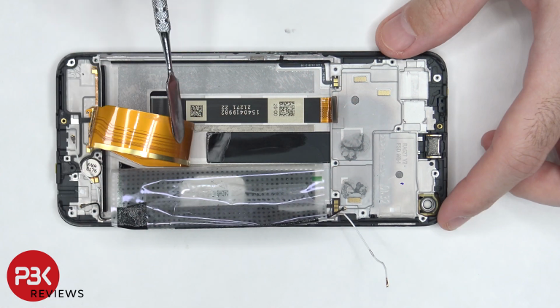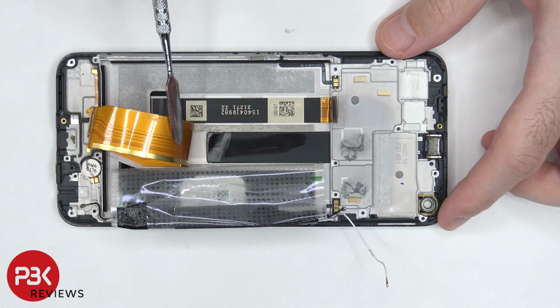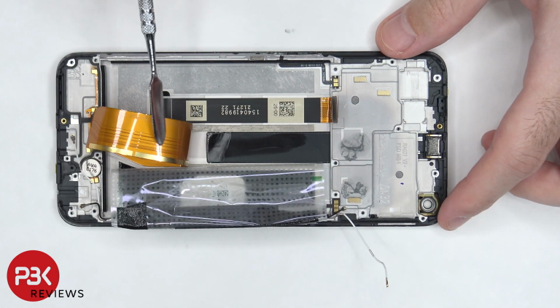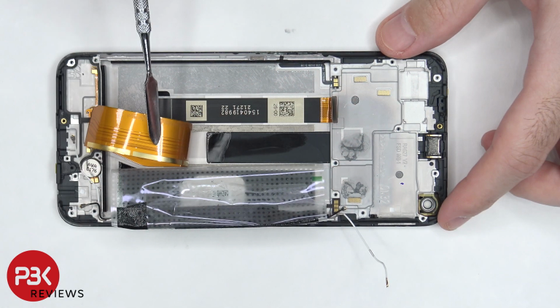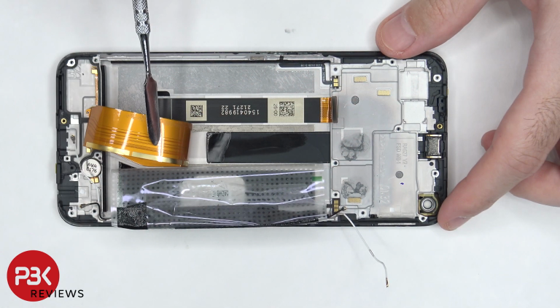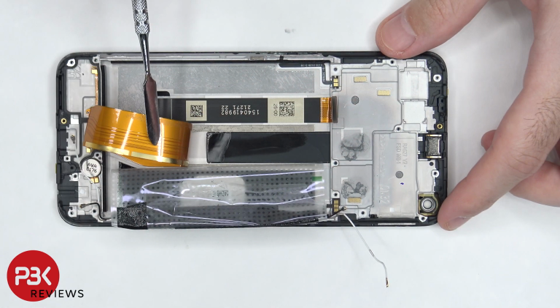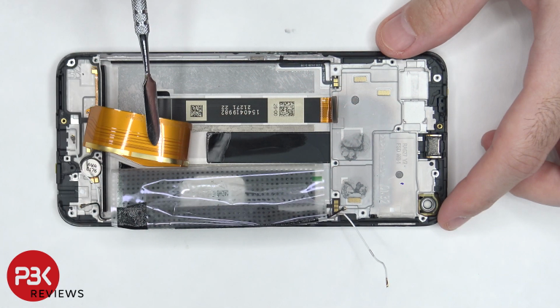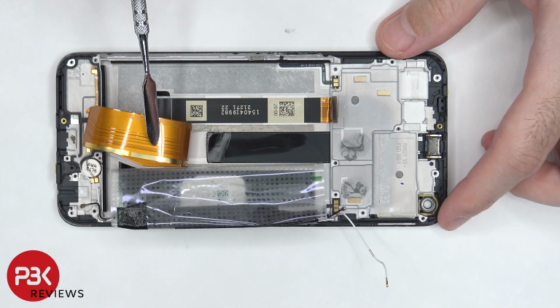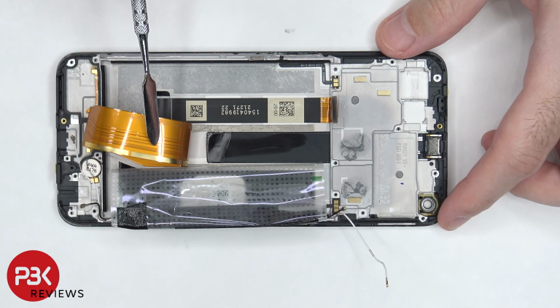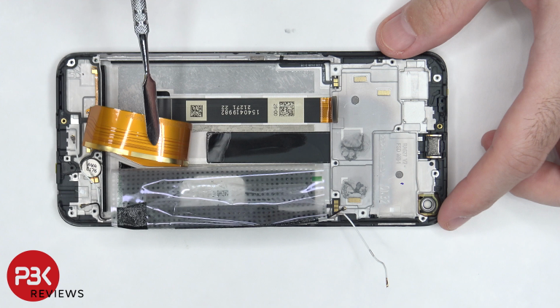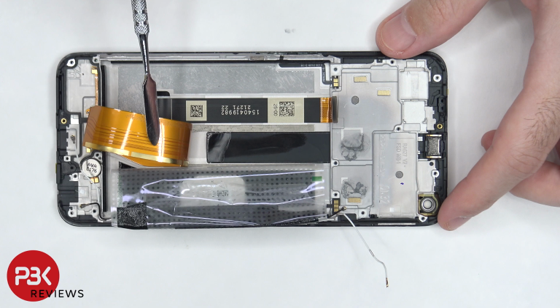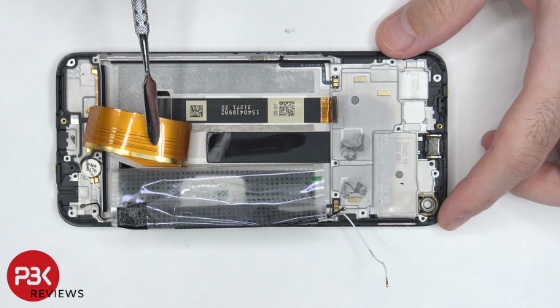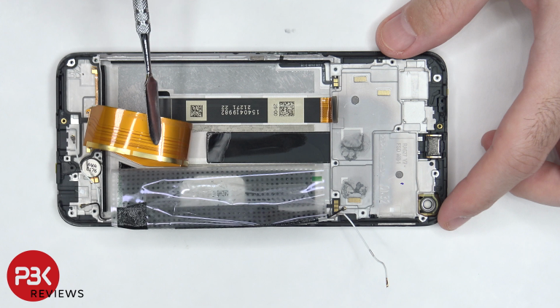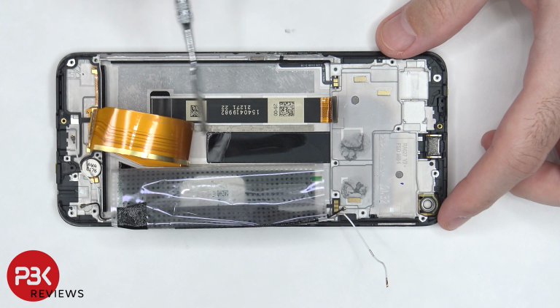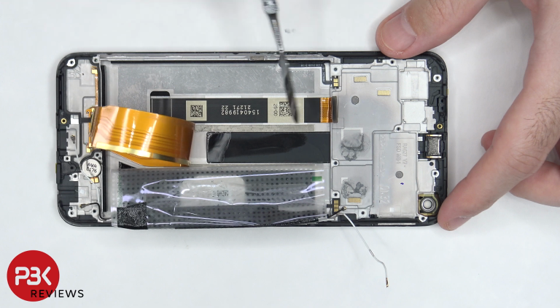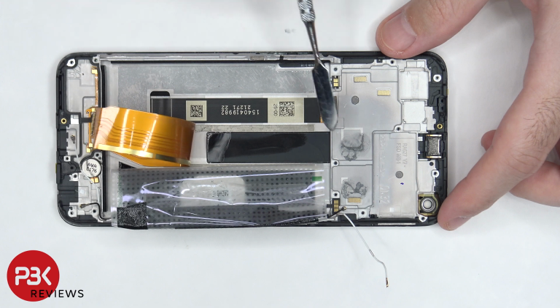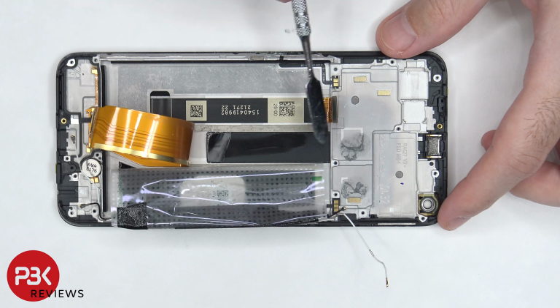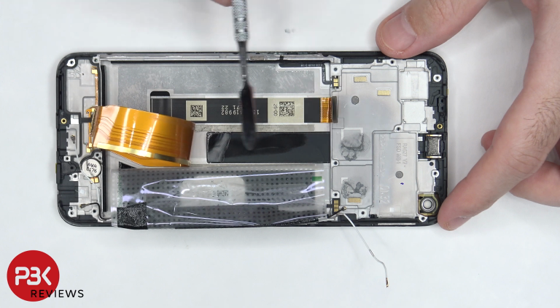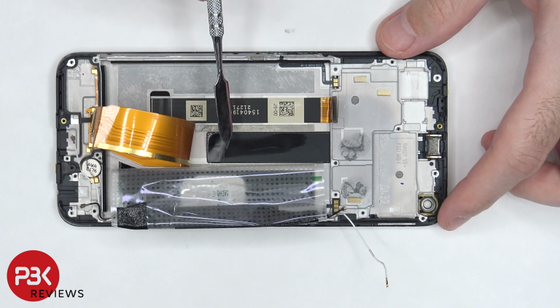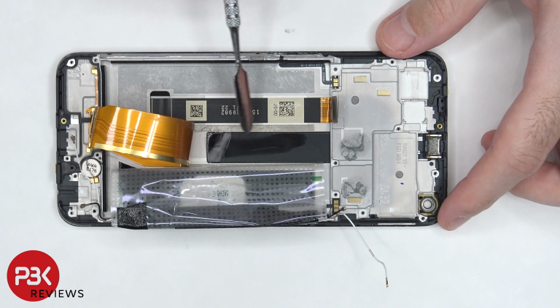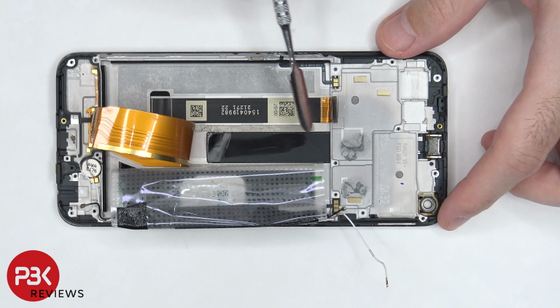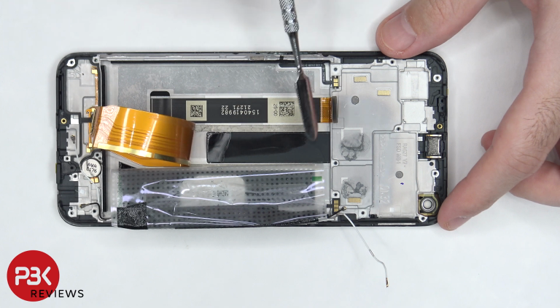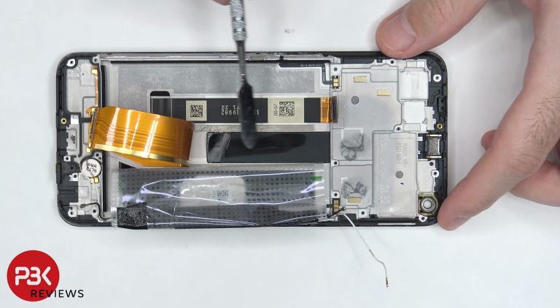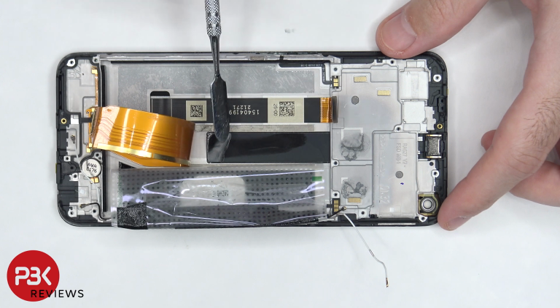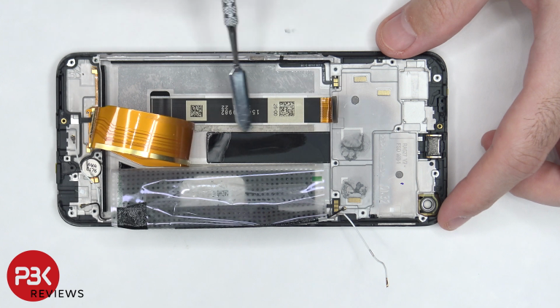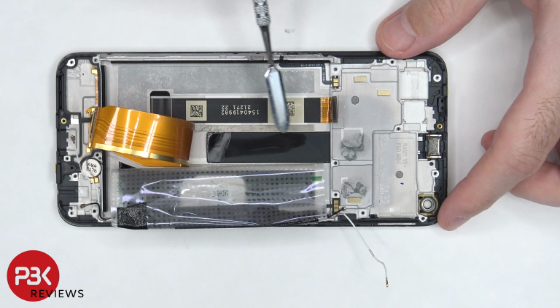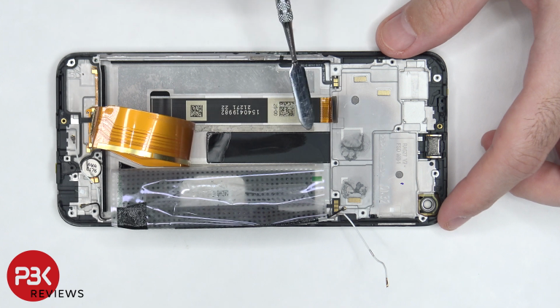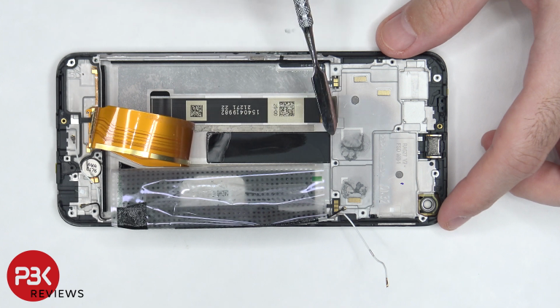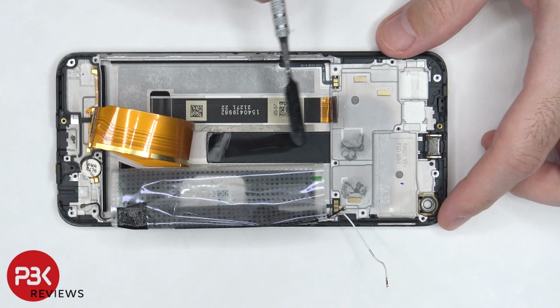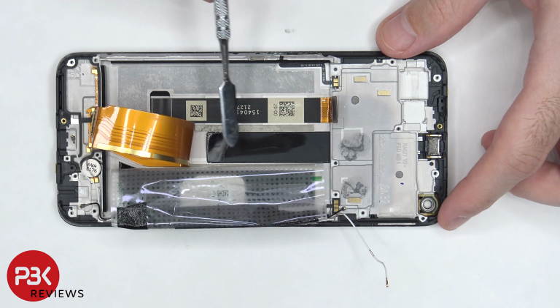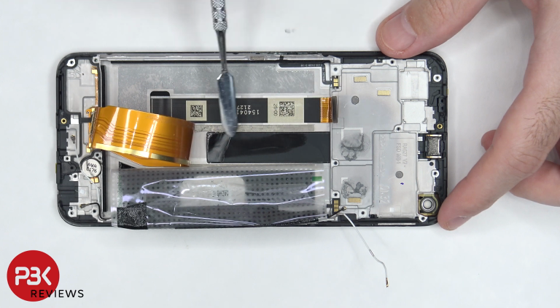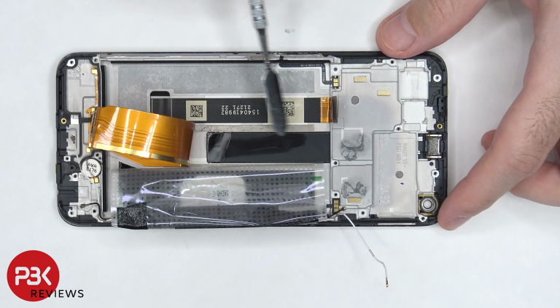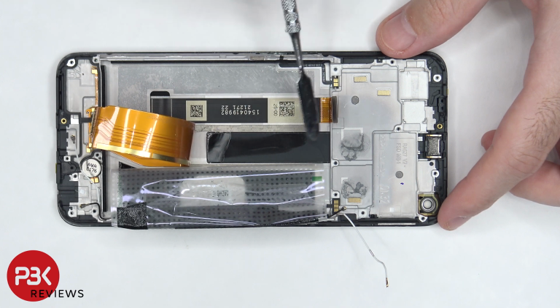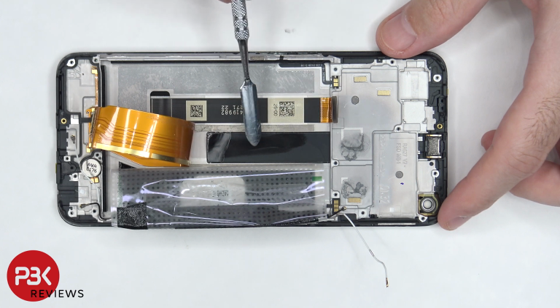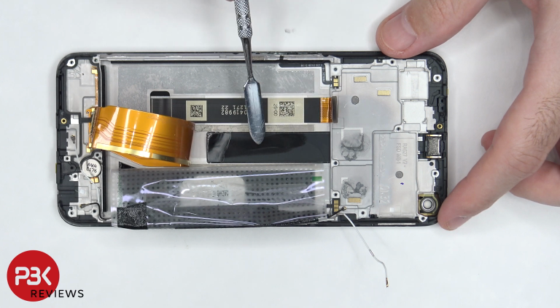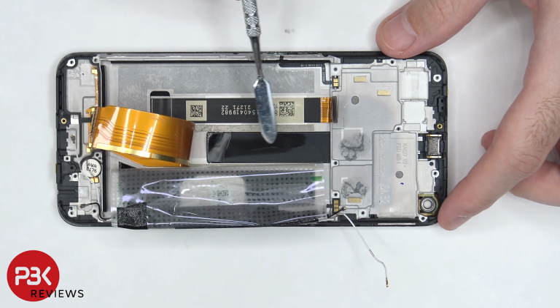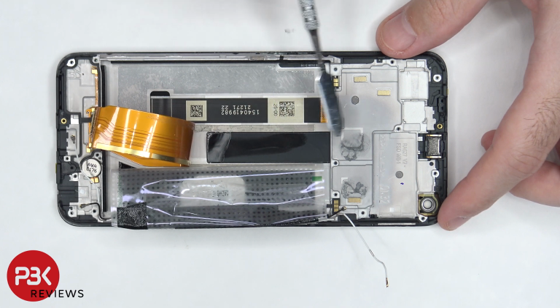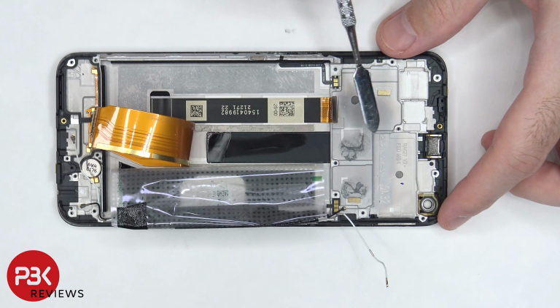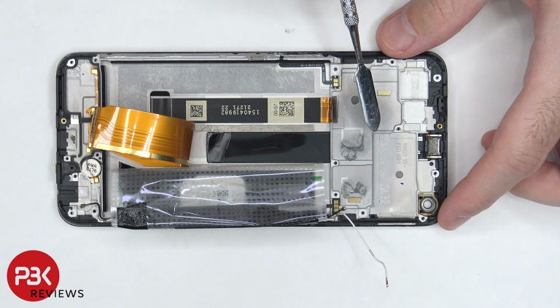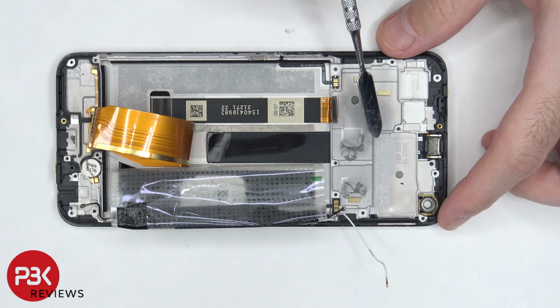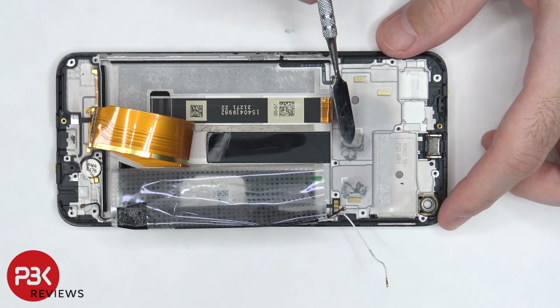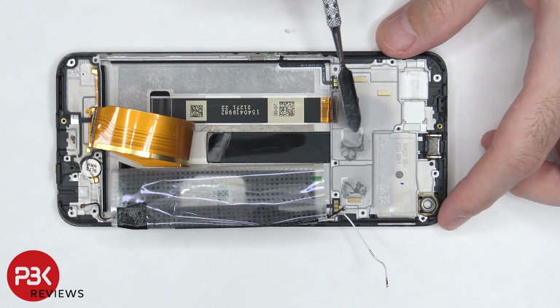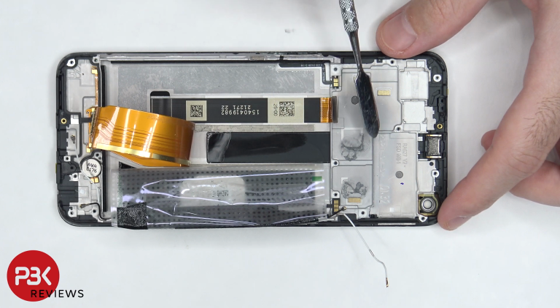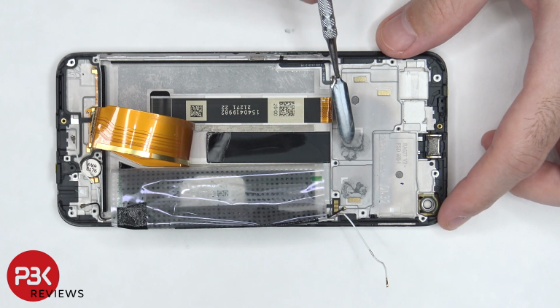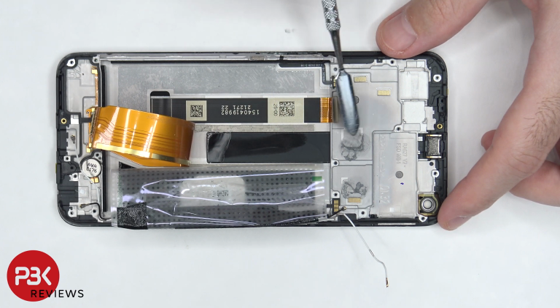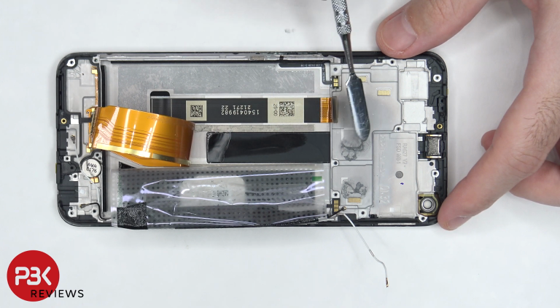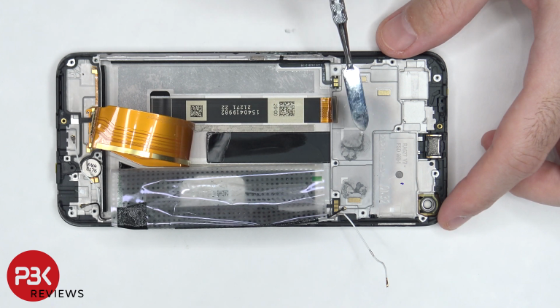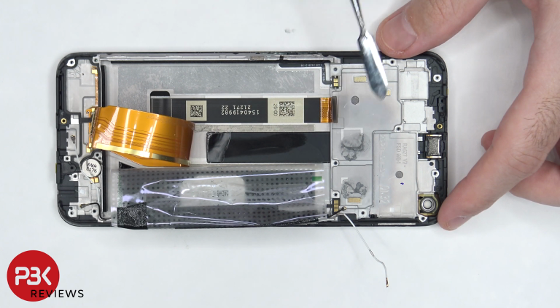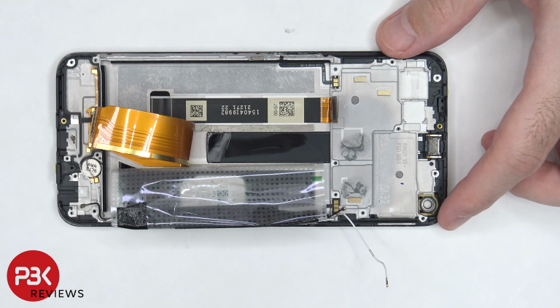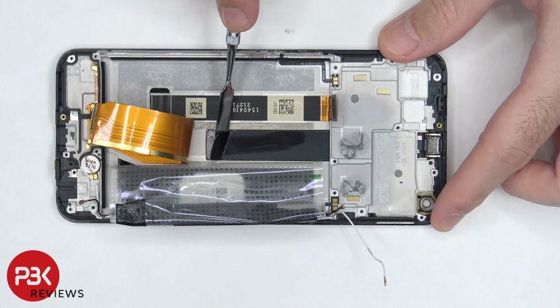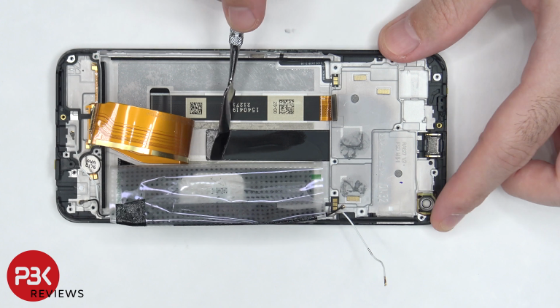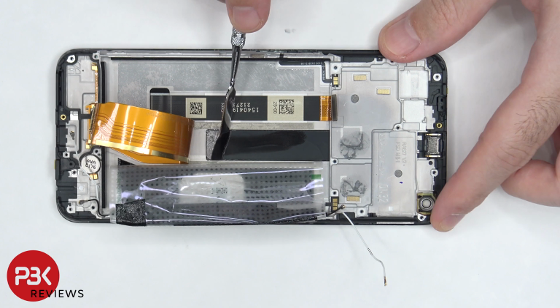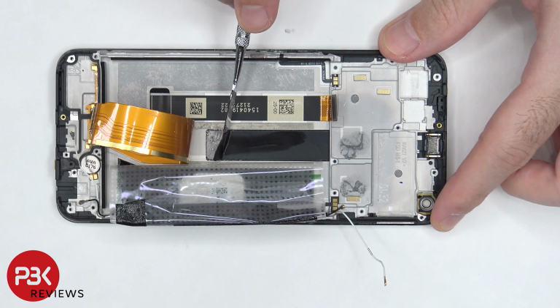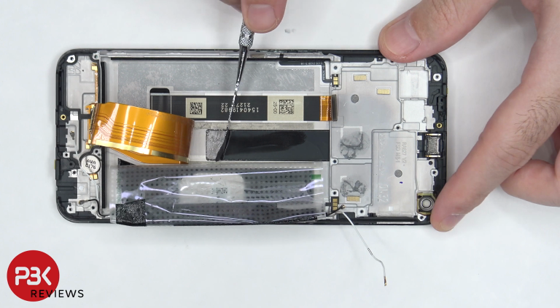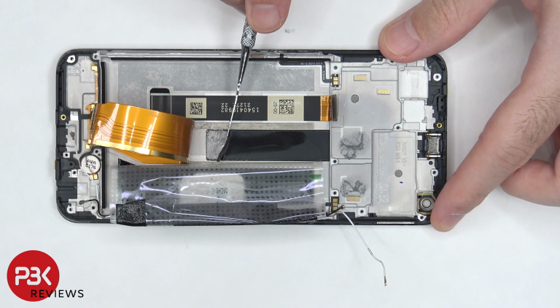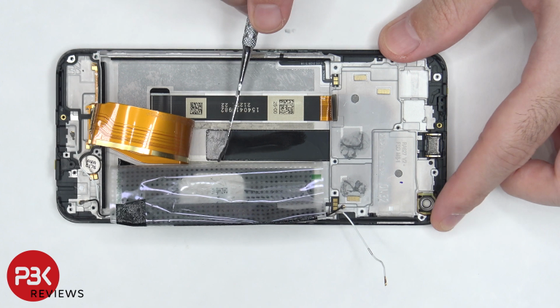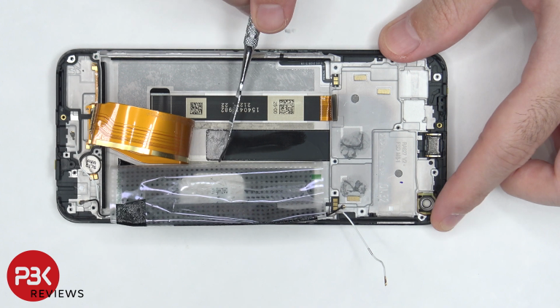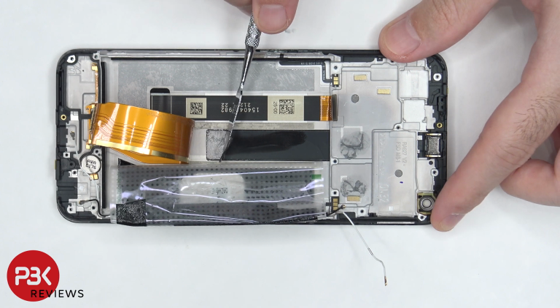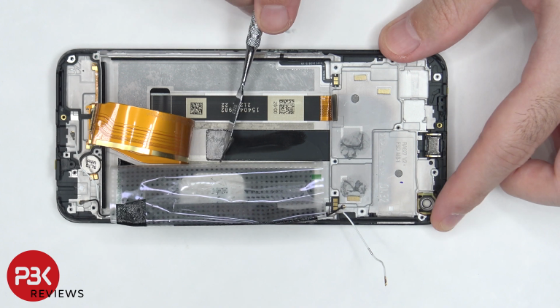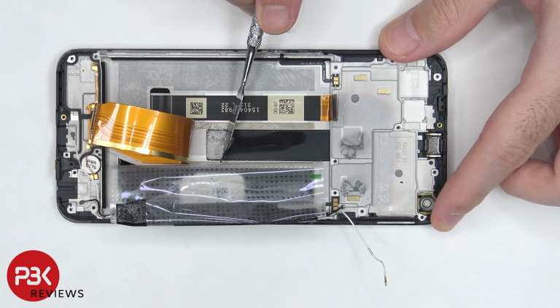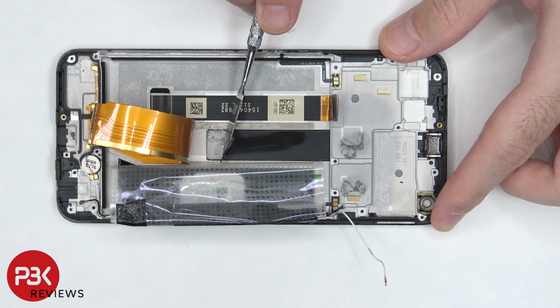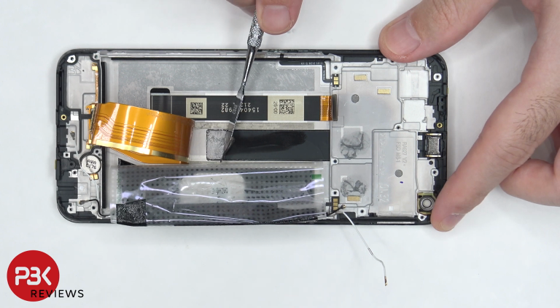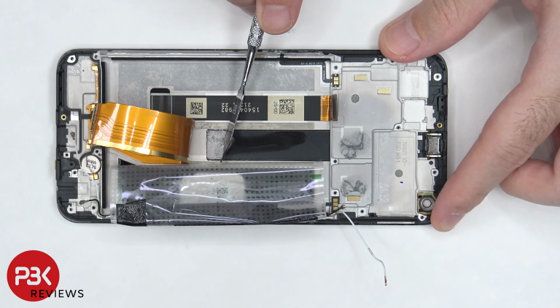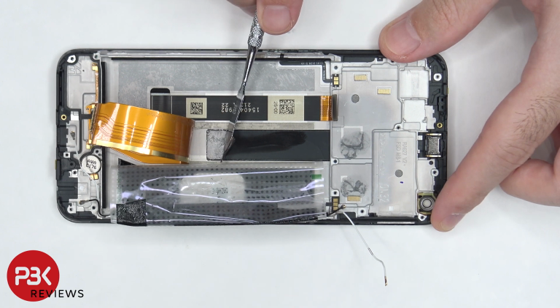Once this flex cable is peeled back, we can see a 3D layer of graphite, which sits underneath the battery as well as the motherboard. Here's how it looks like when it's peeled back.